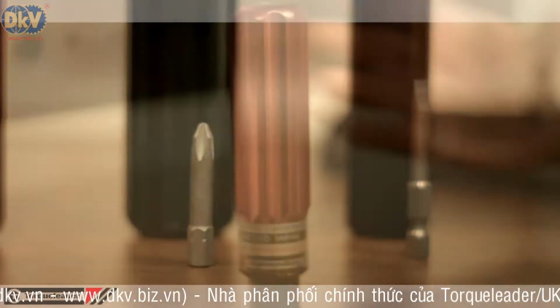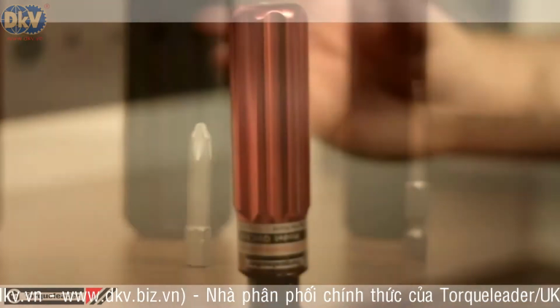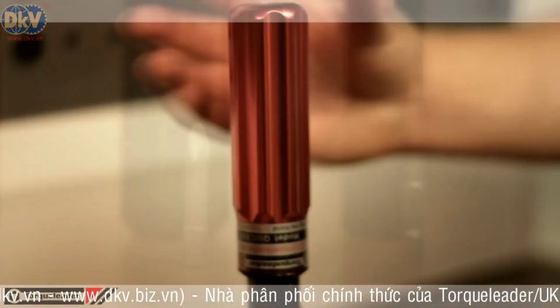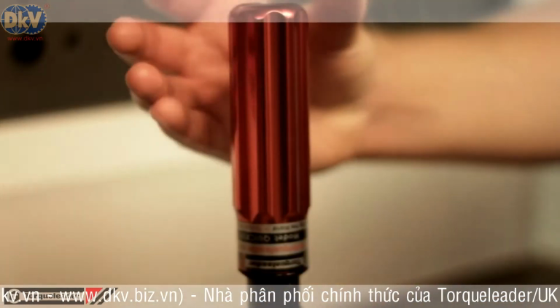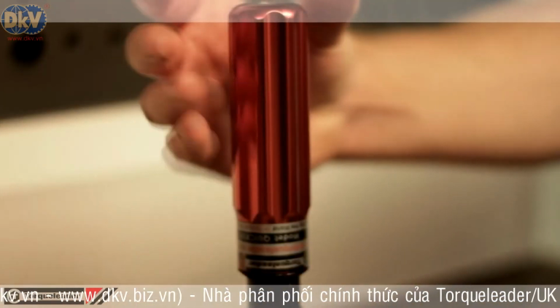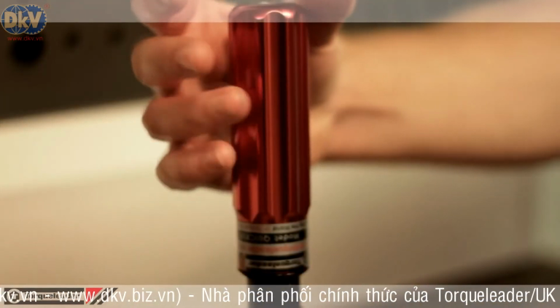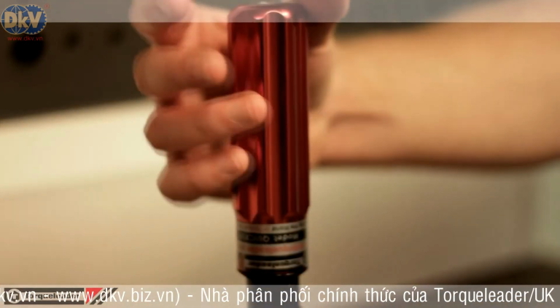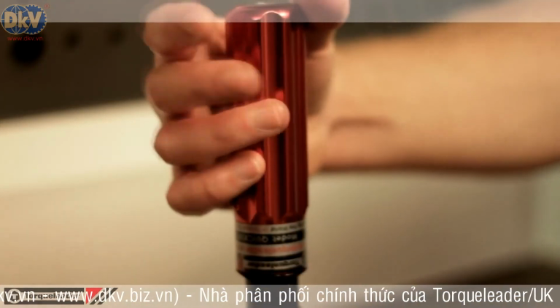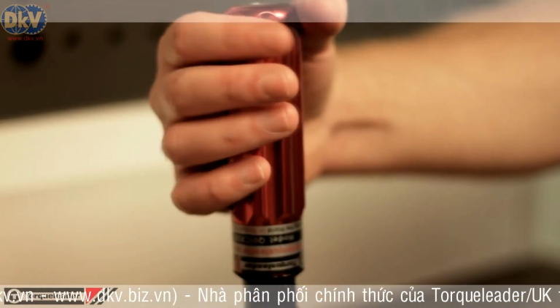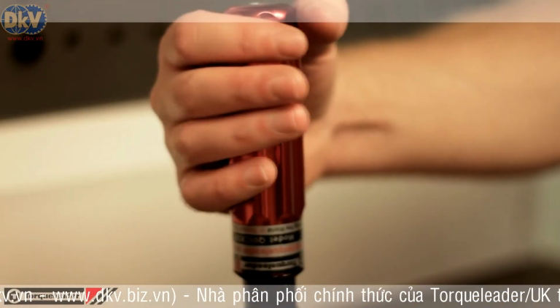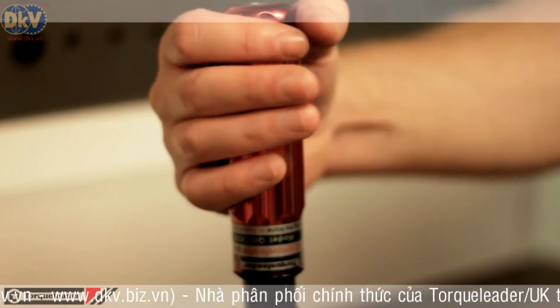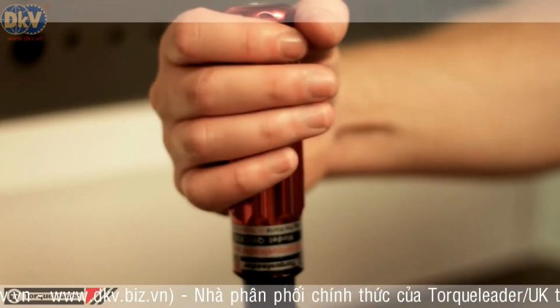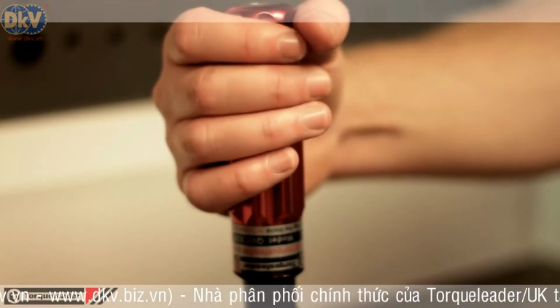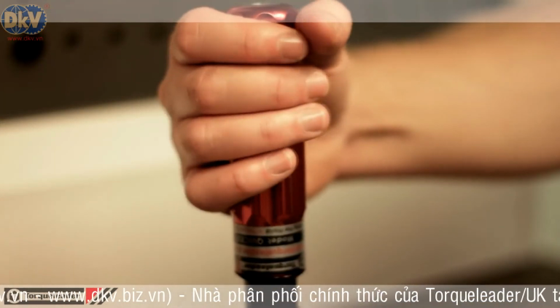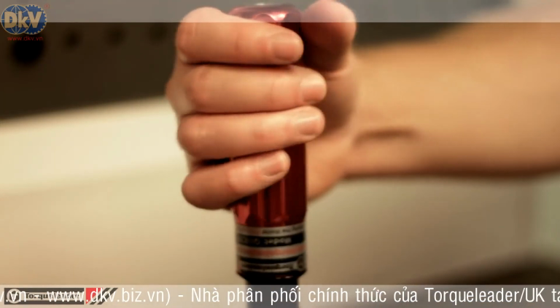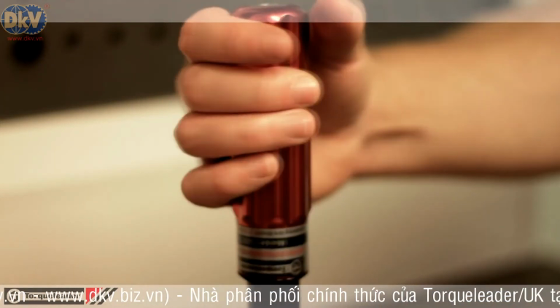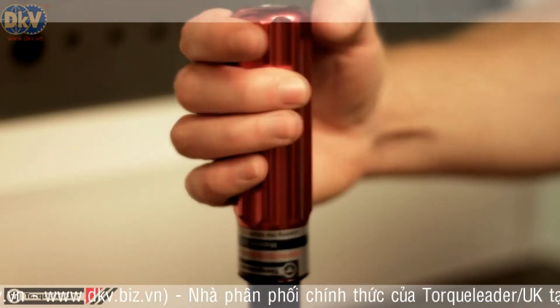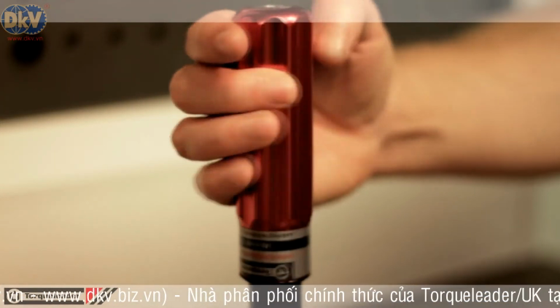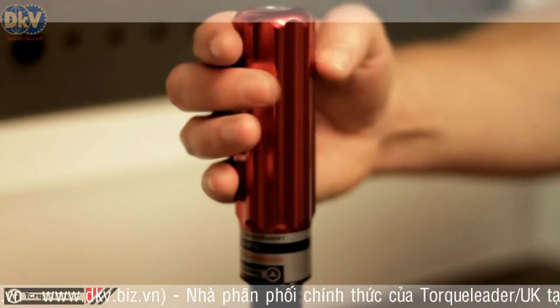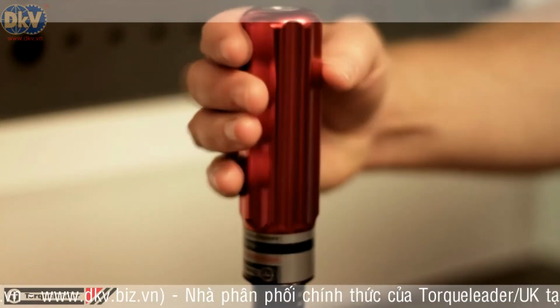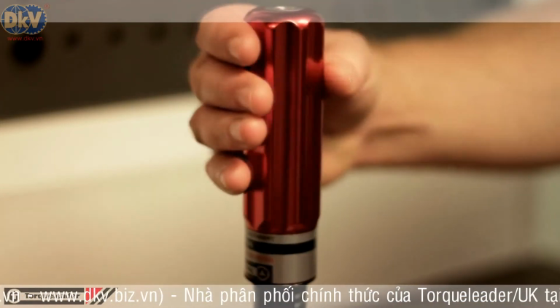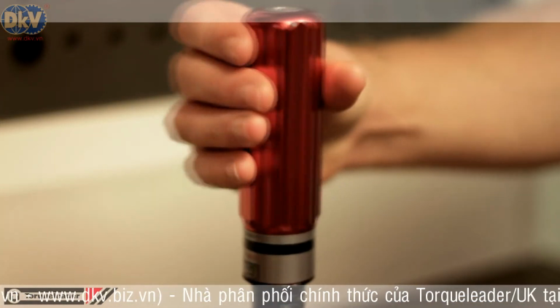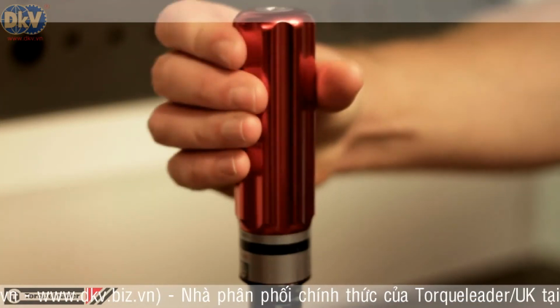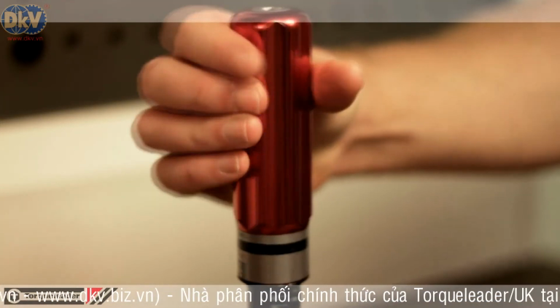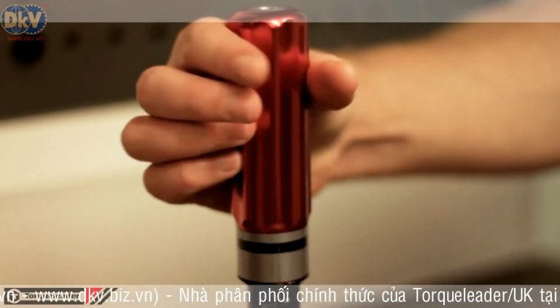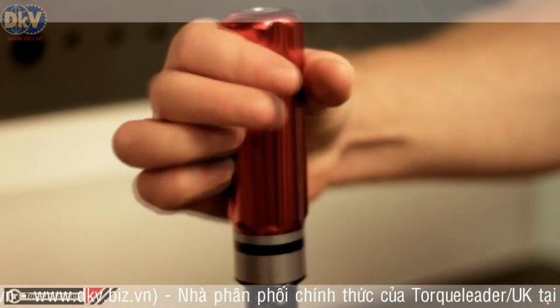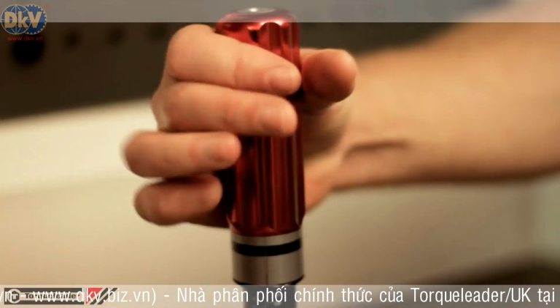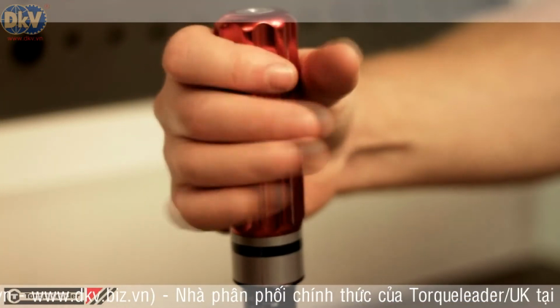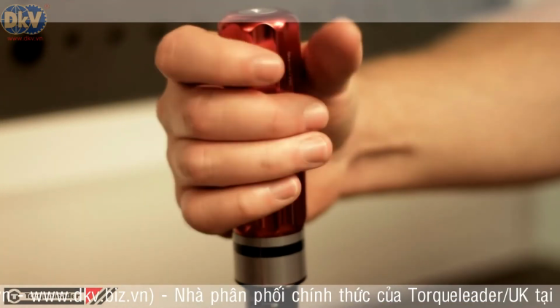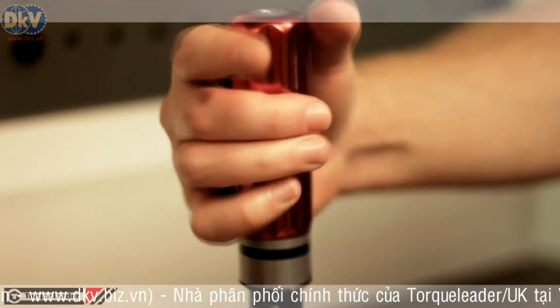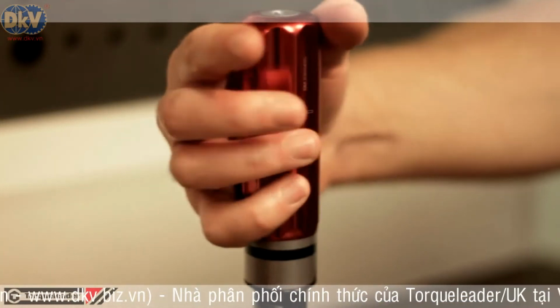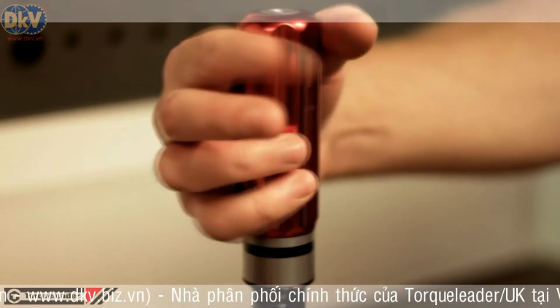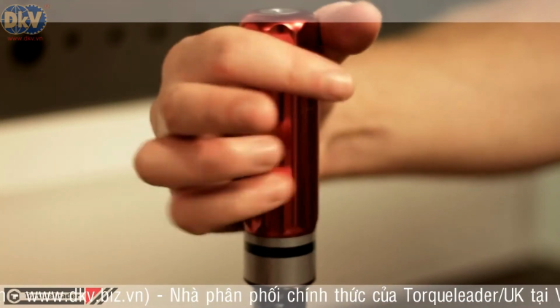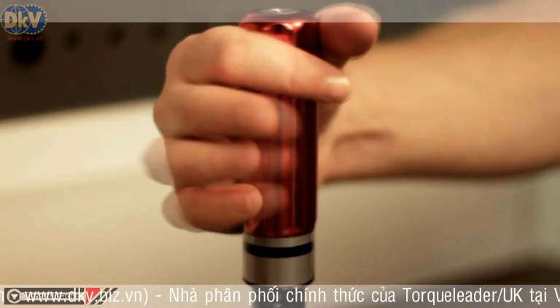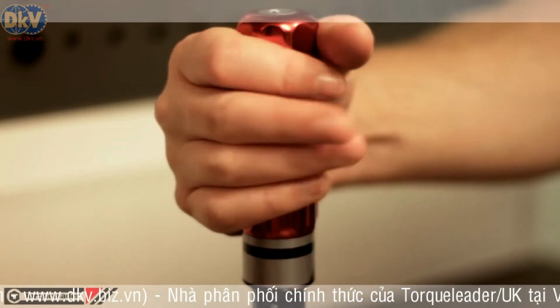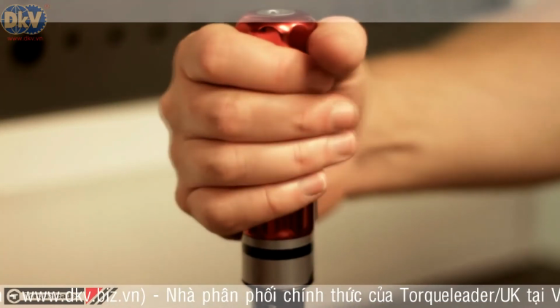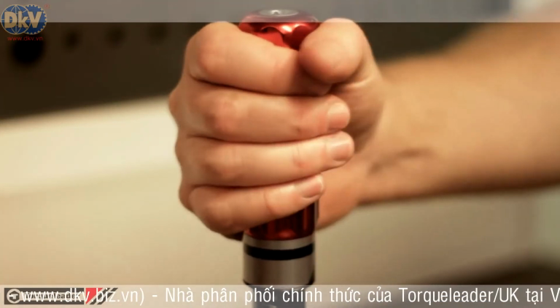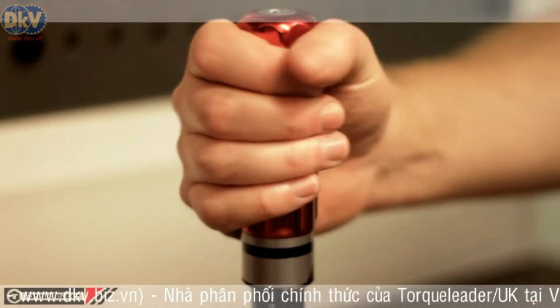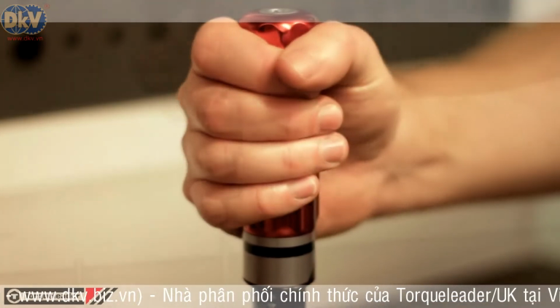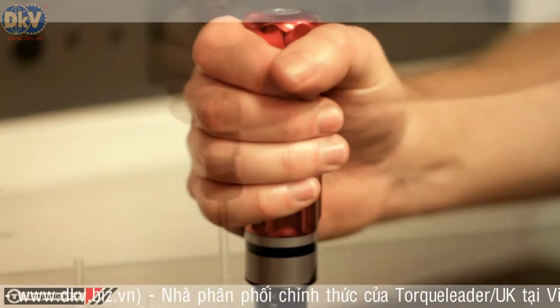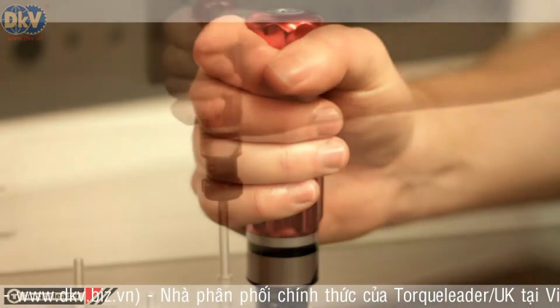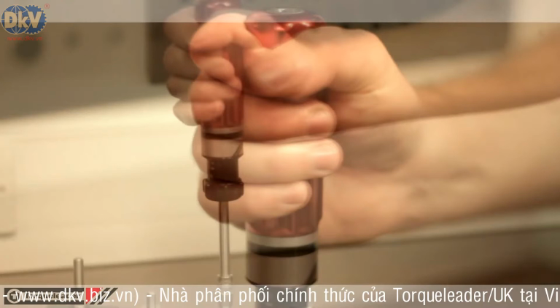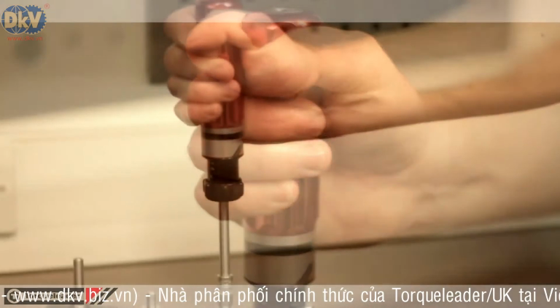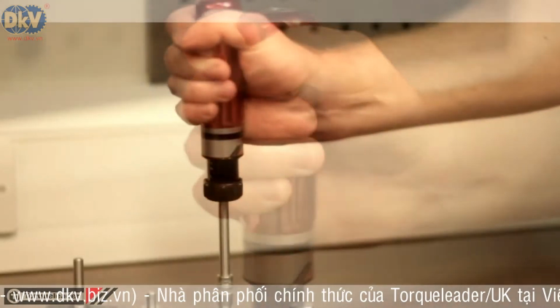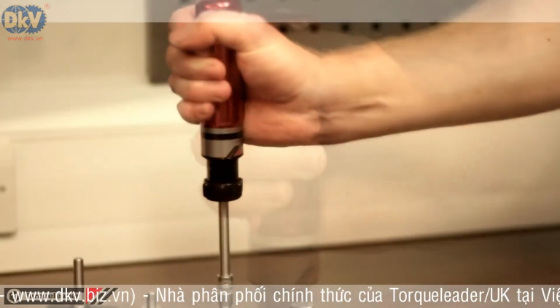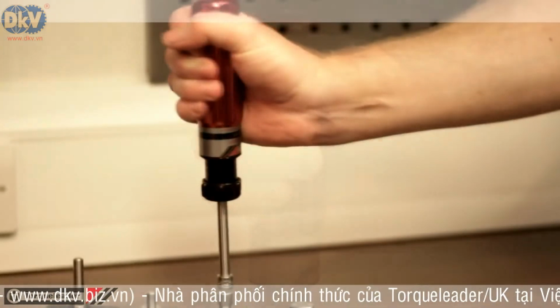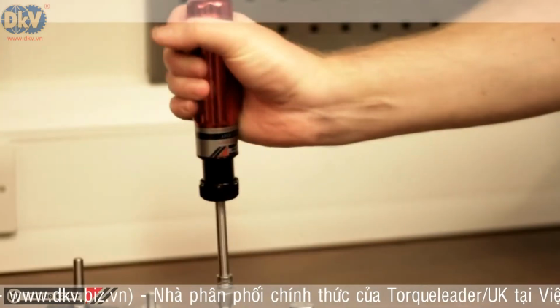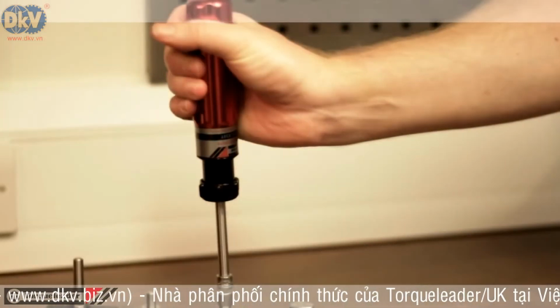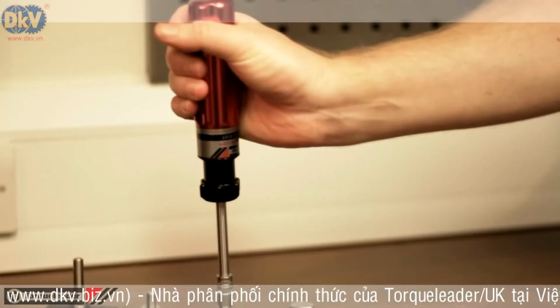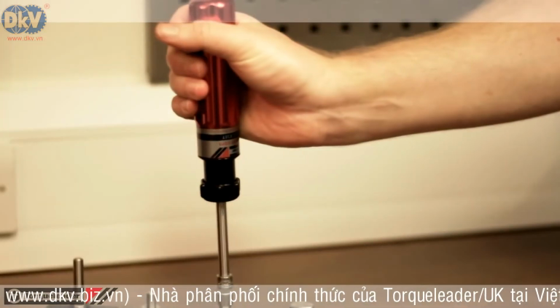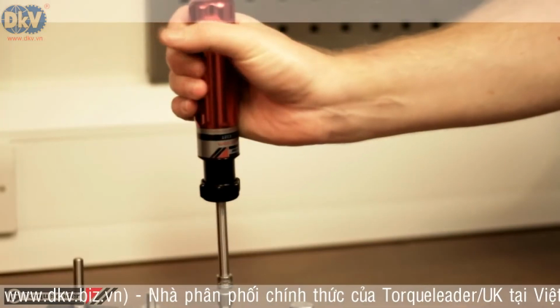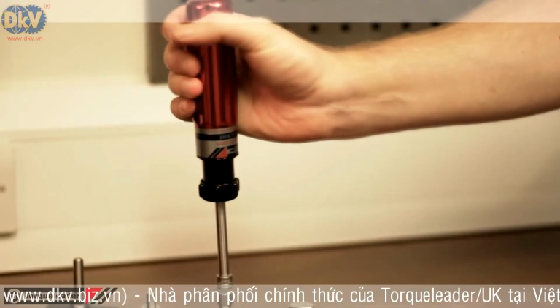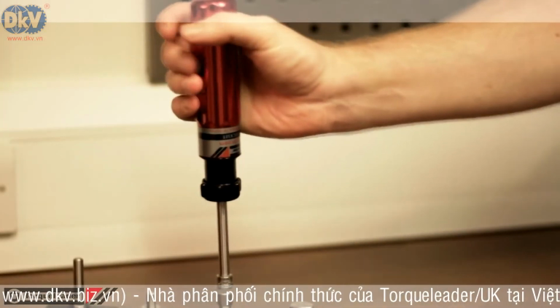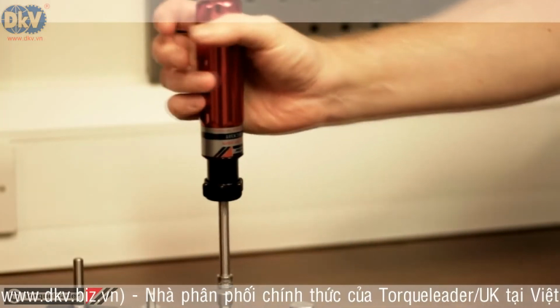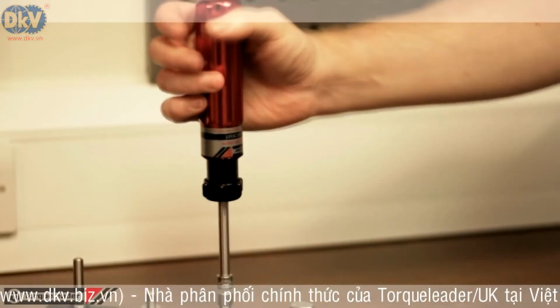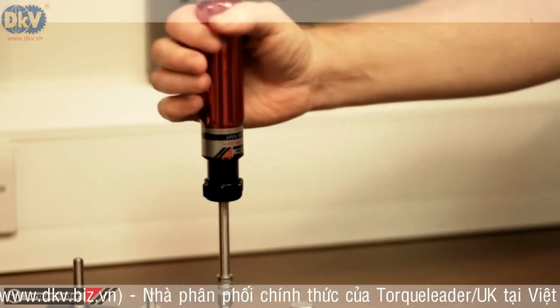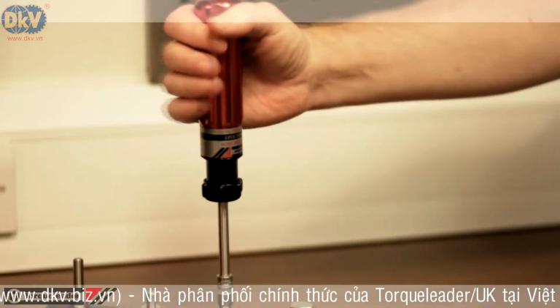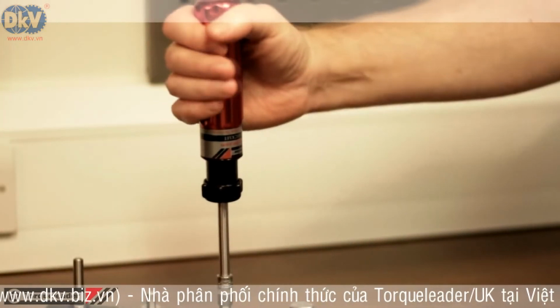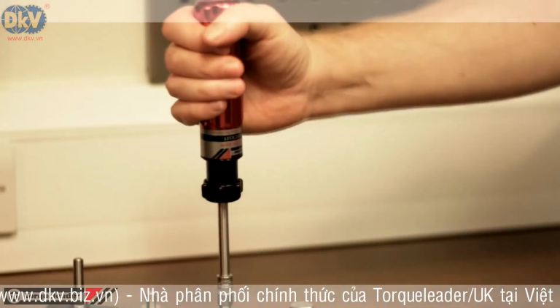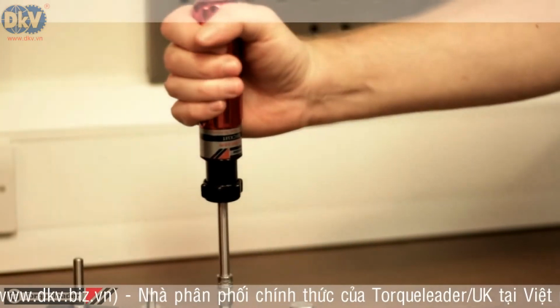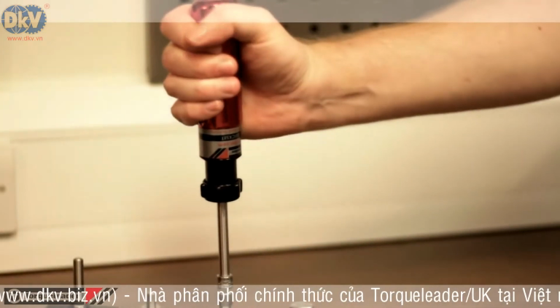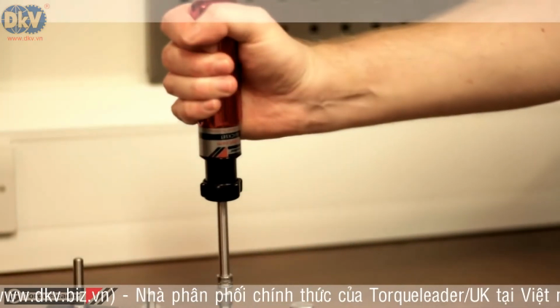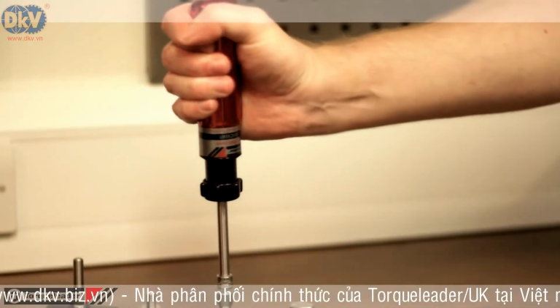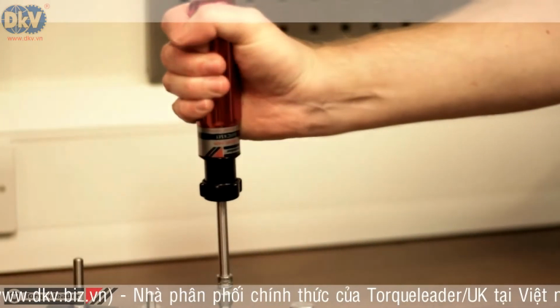The anodised aluminium handle and stainless steel shafts provide a robust tool for long-term industrial use.